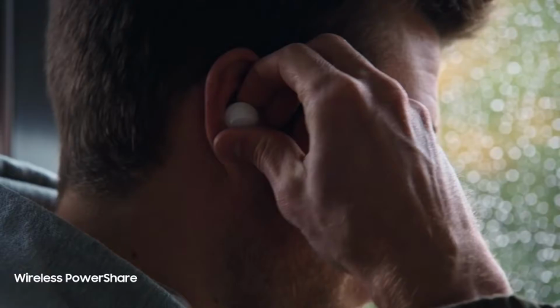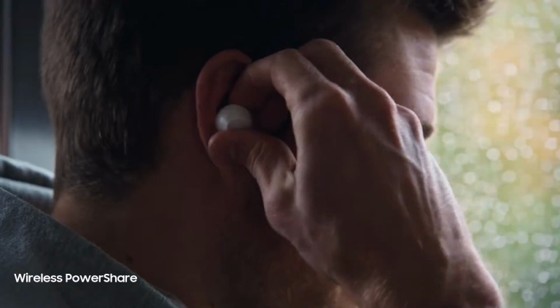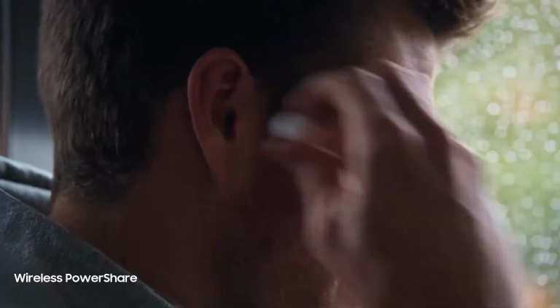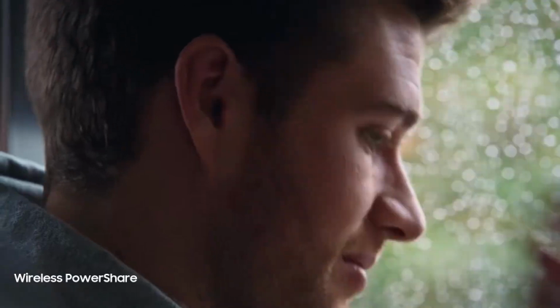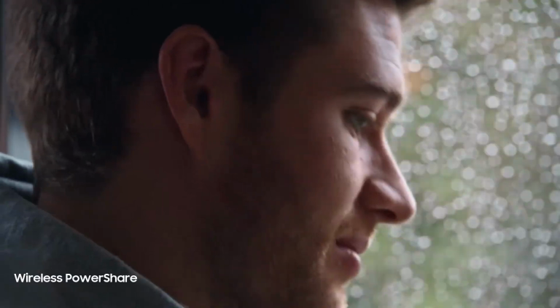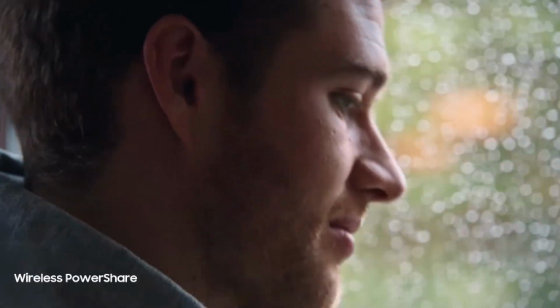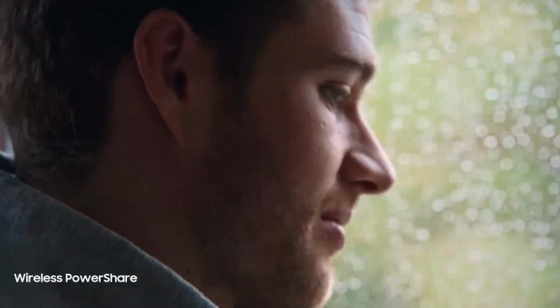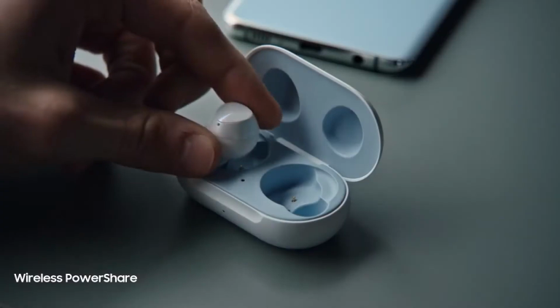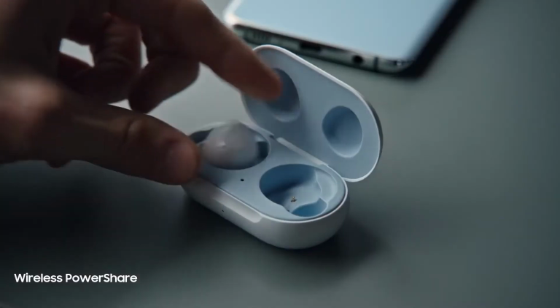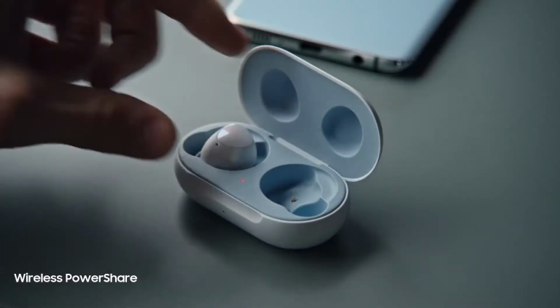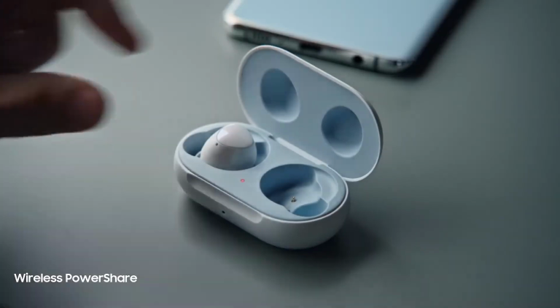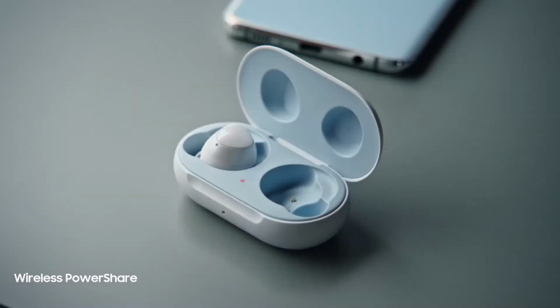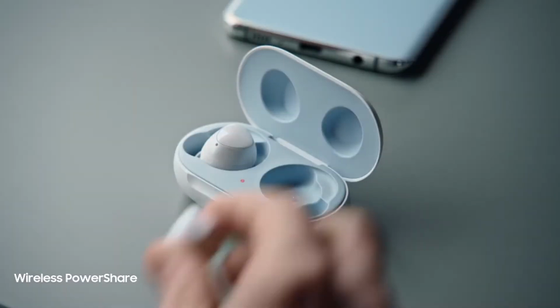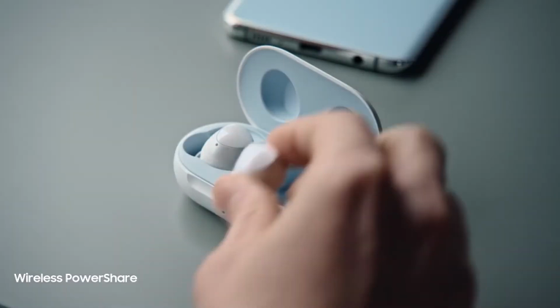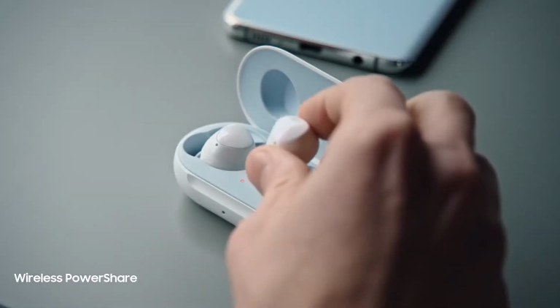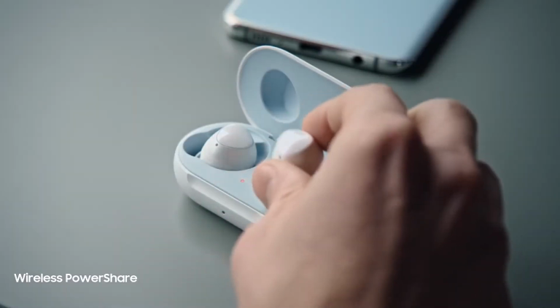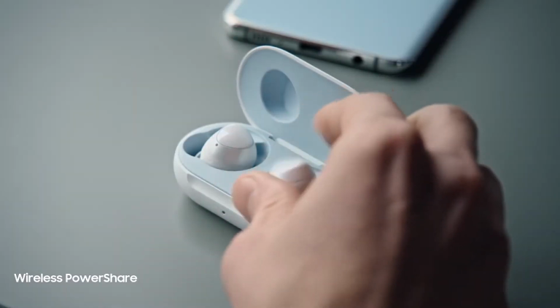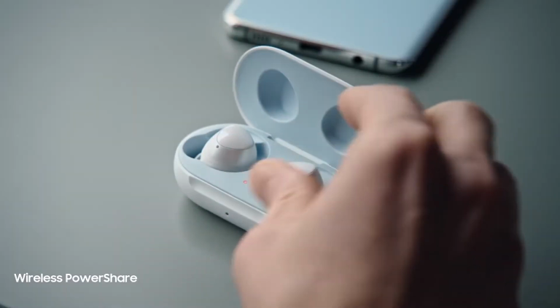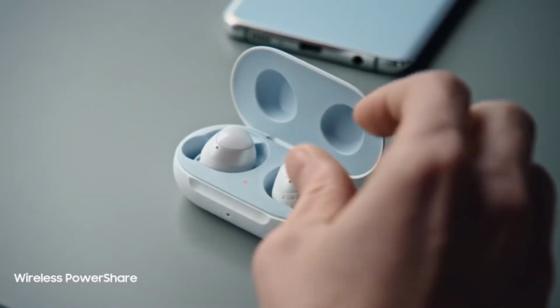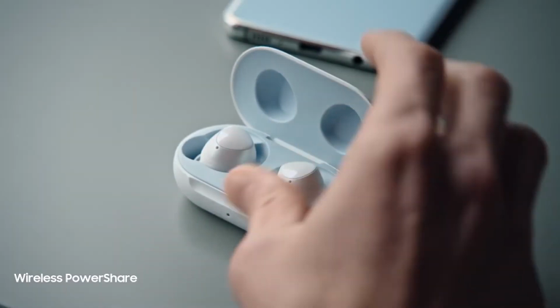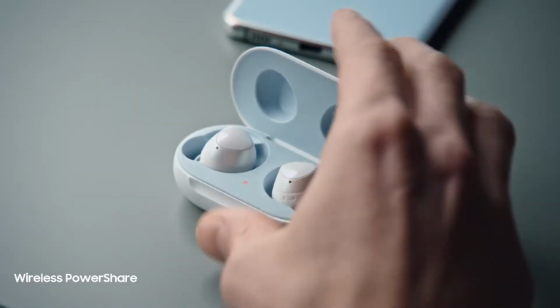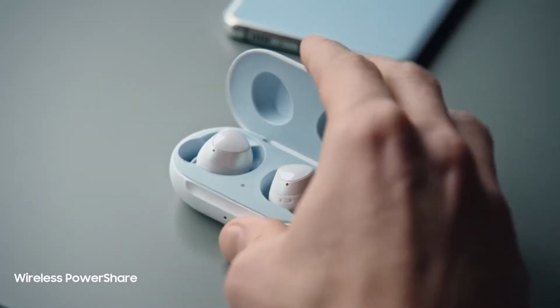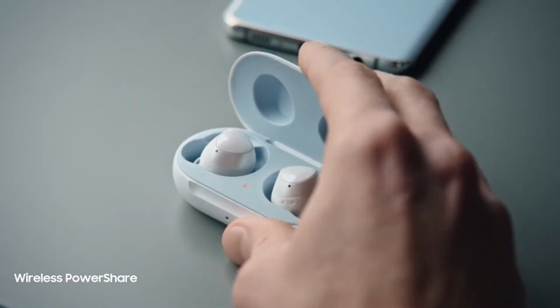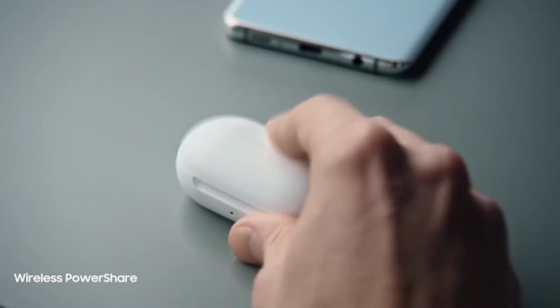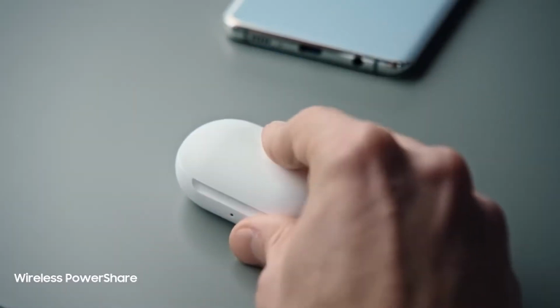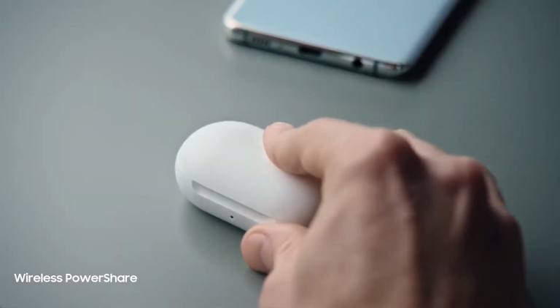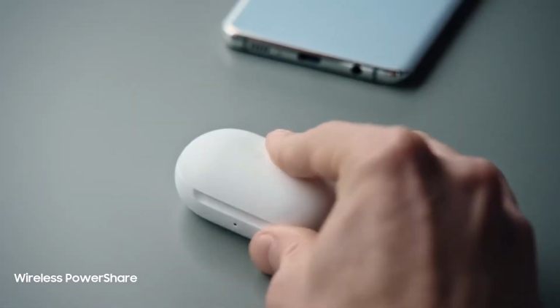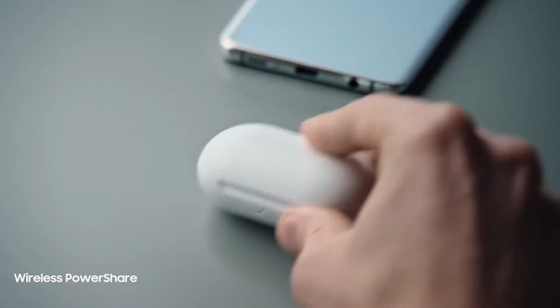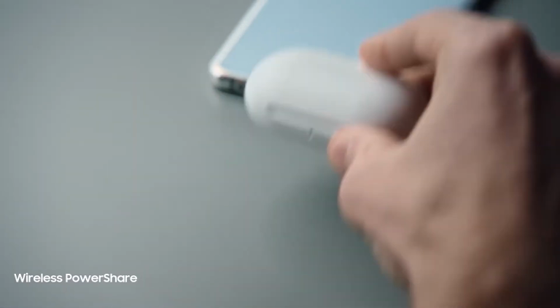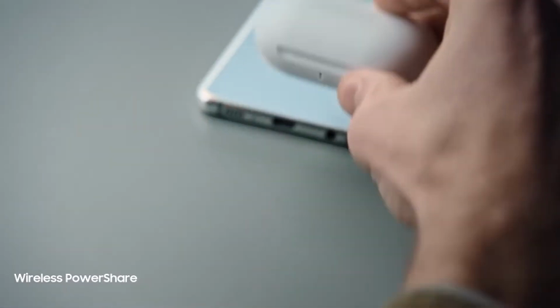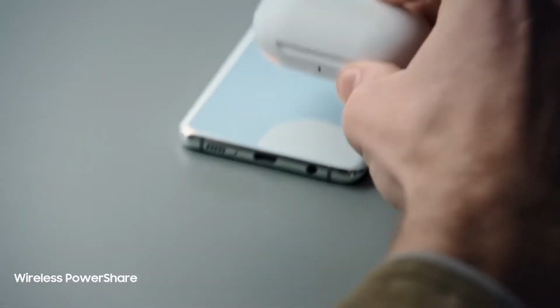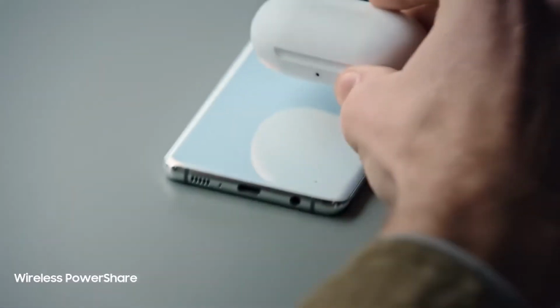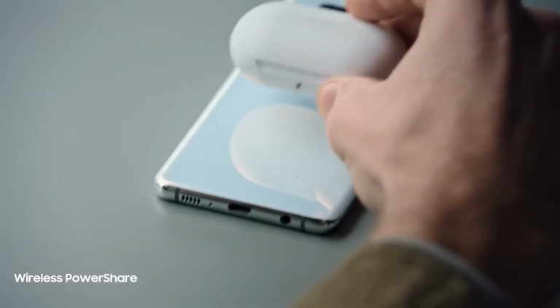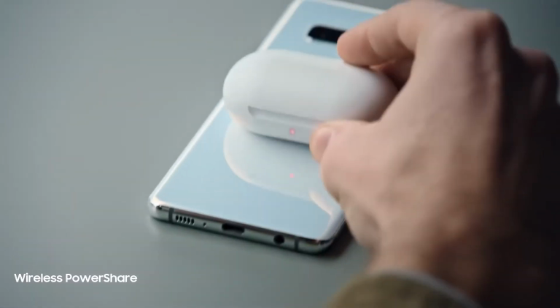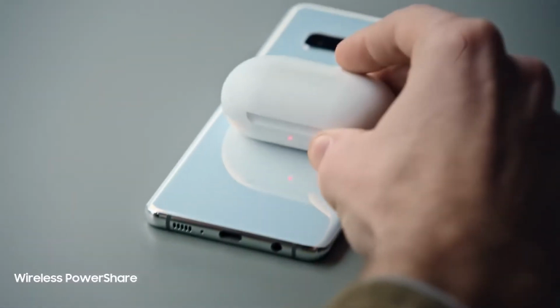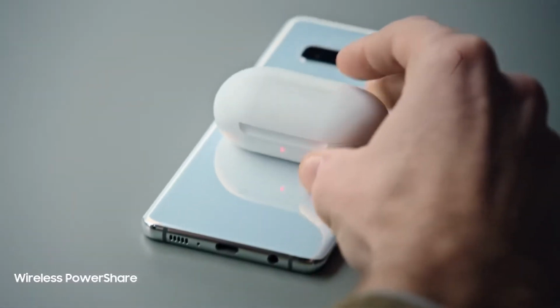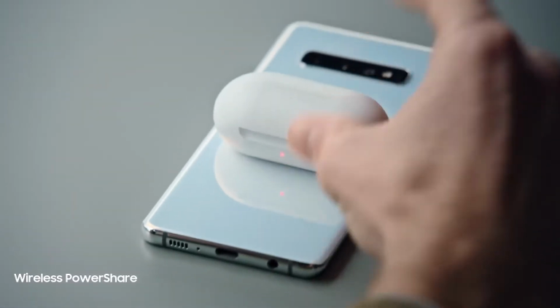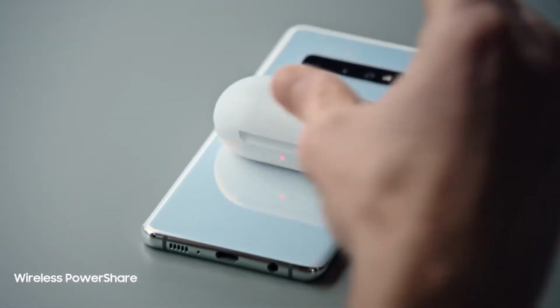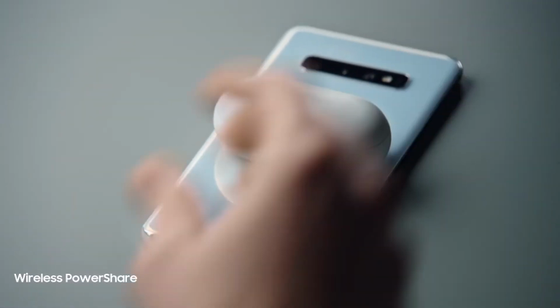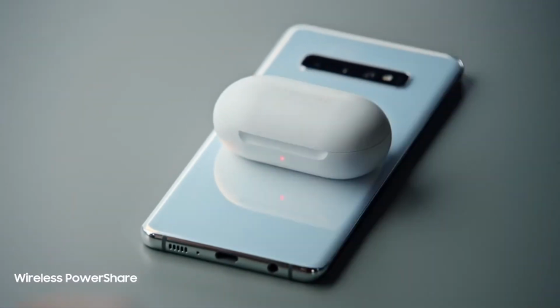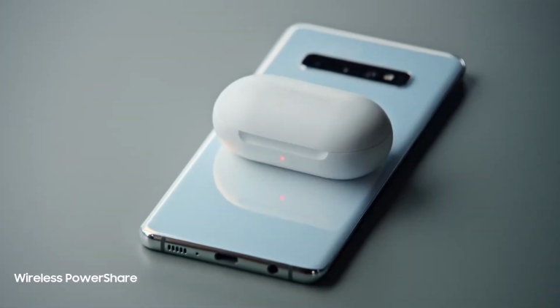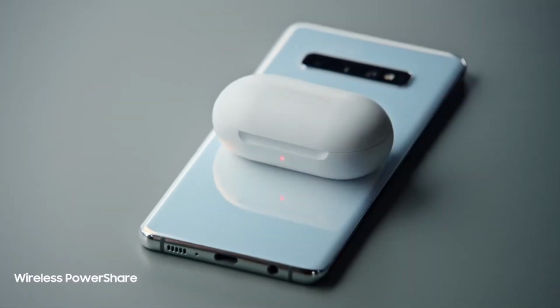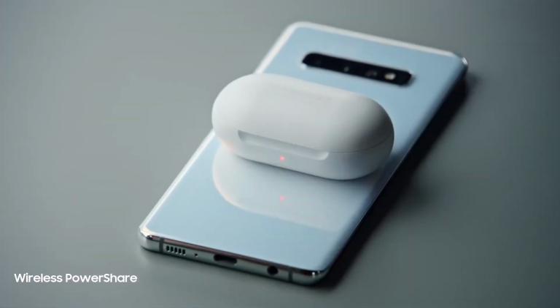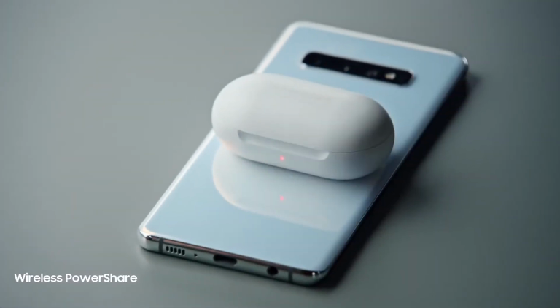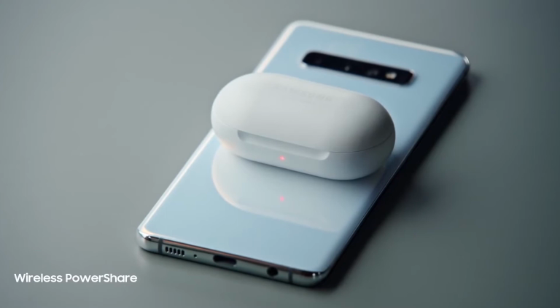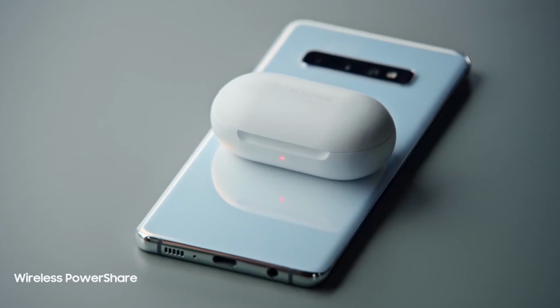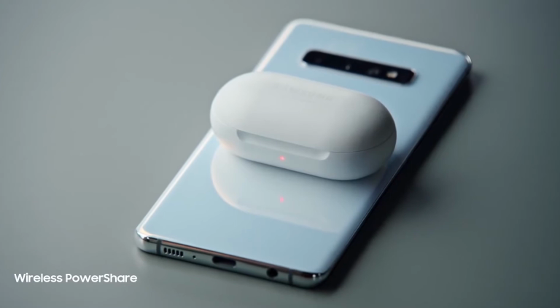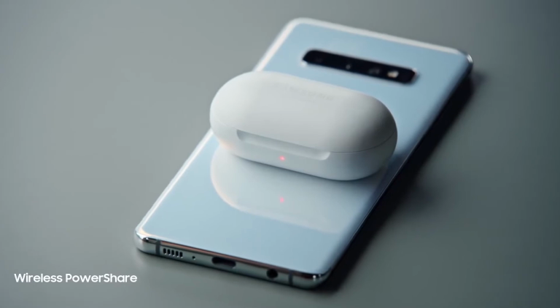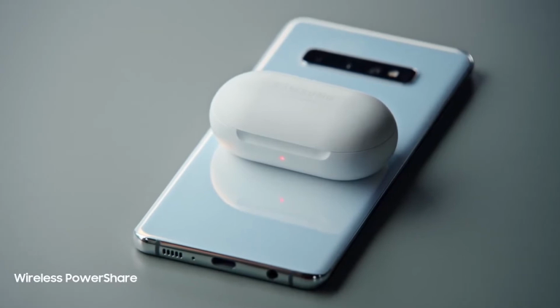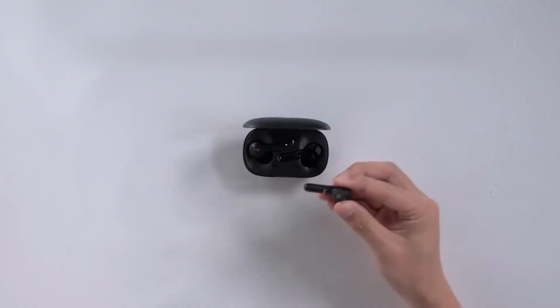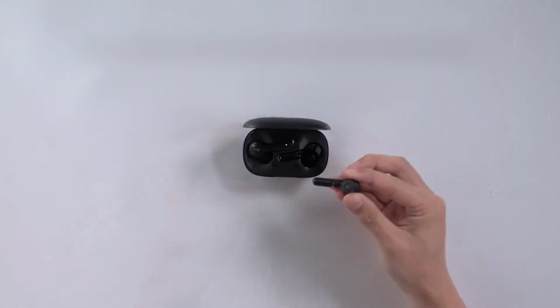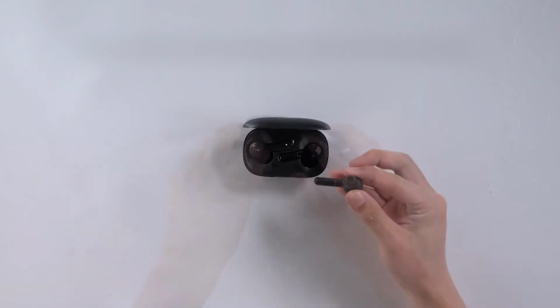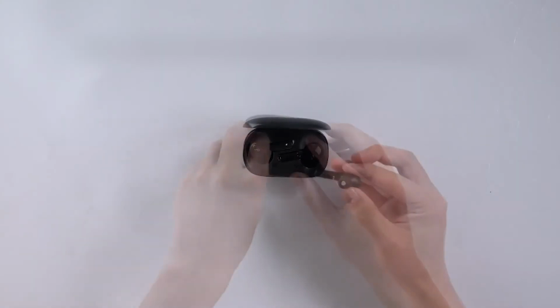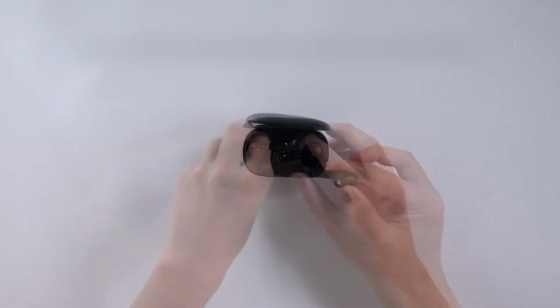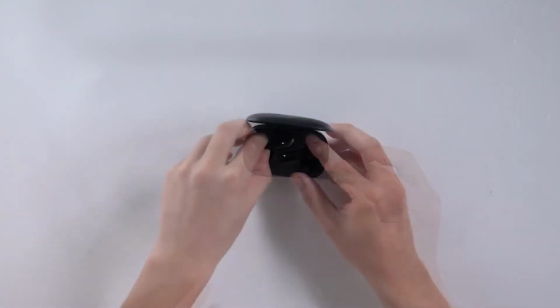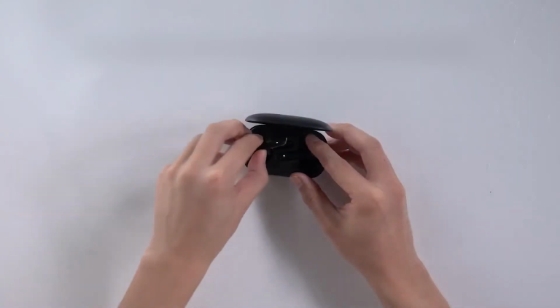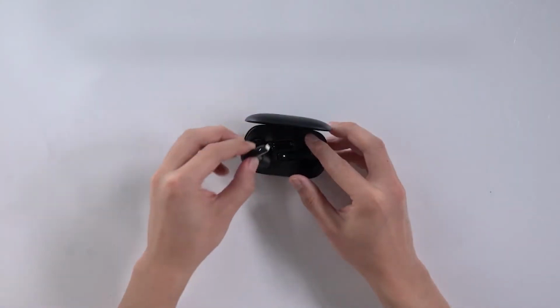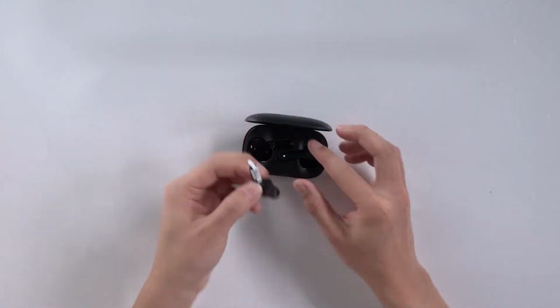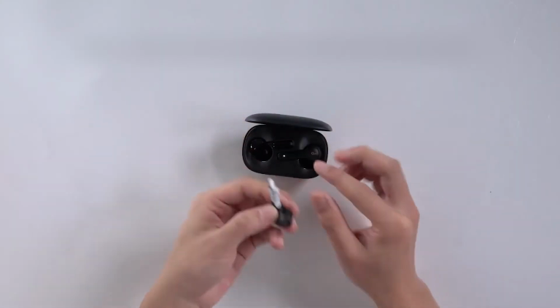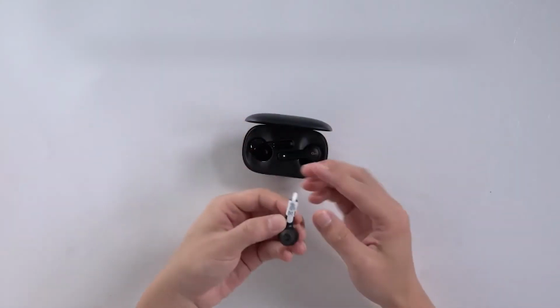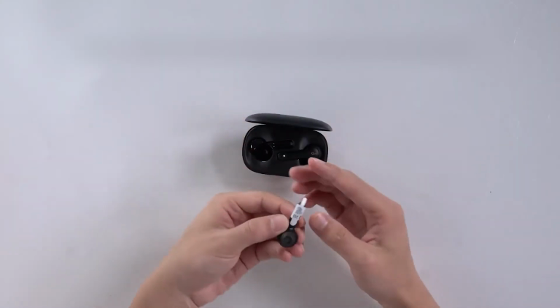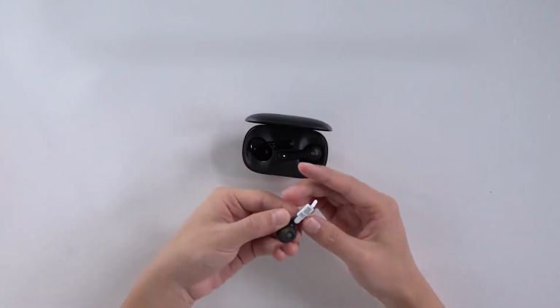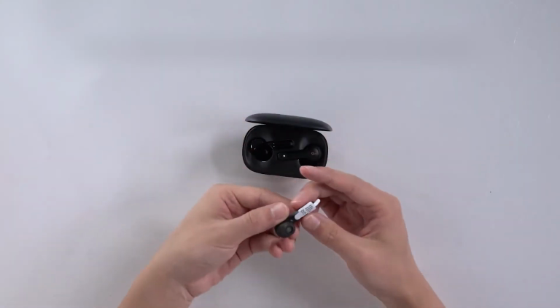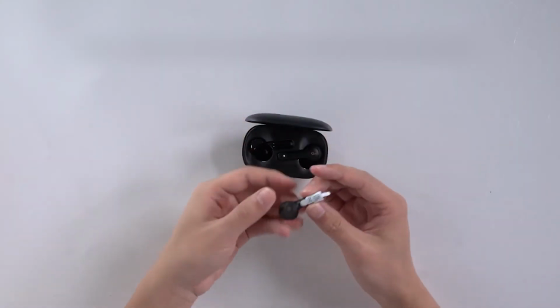These are the best earbuds with a microphone in 2021. Welcome to Headphones Lab. Number 3: the Anker Soundcore Life P2.